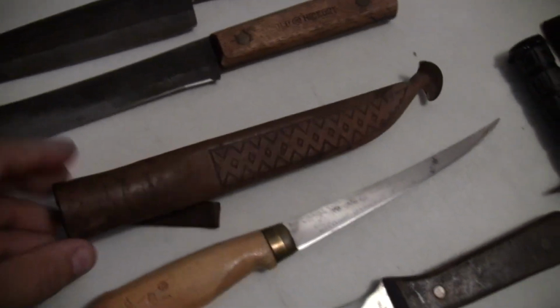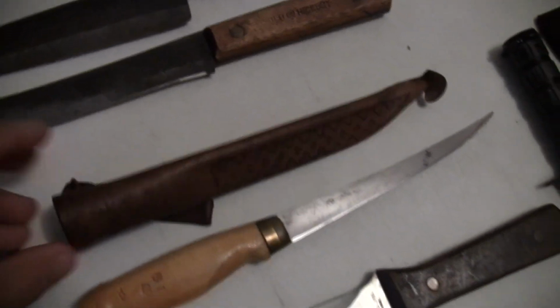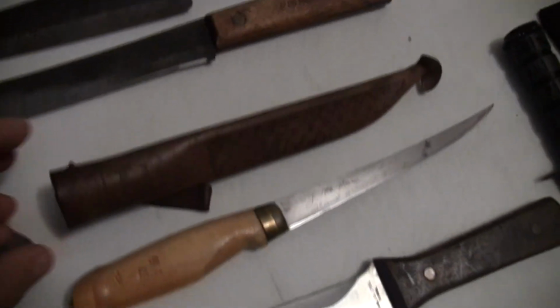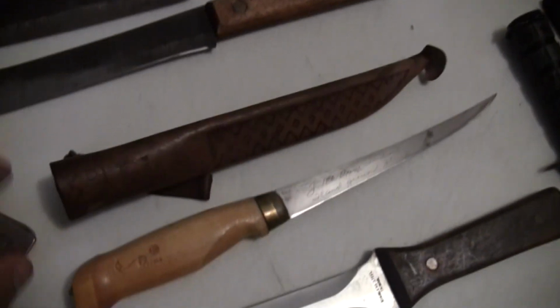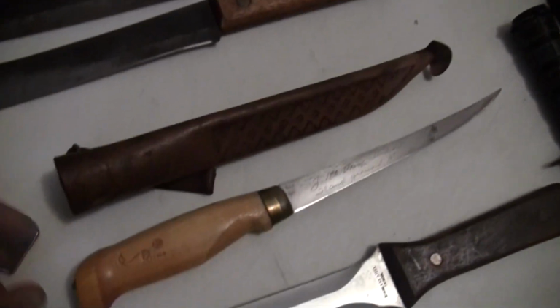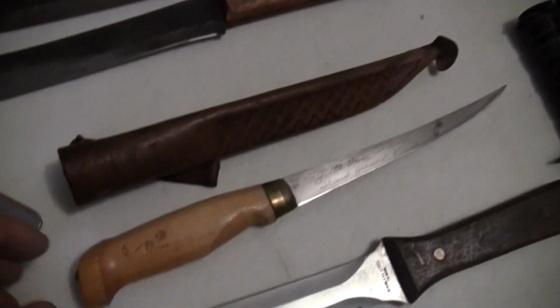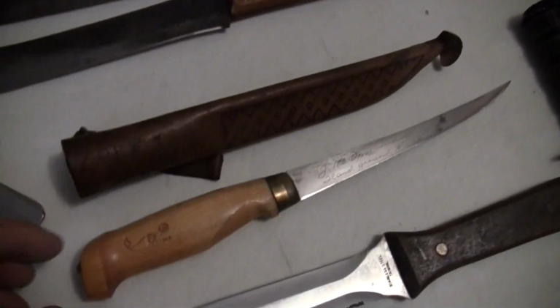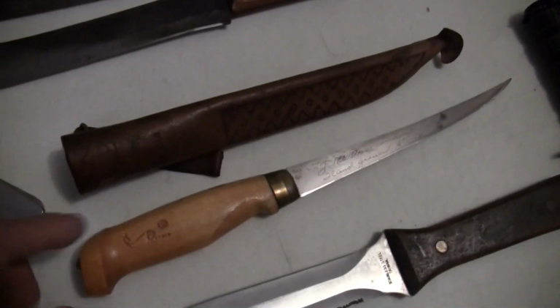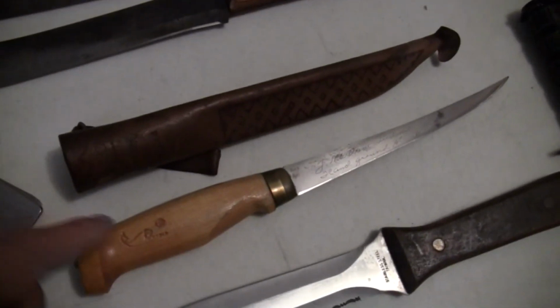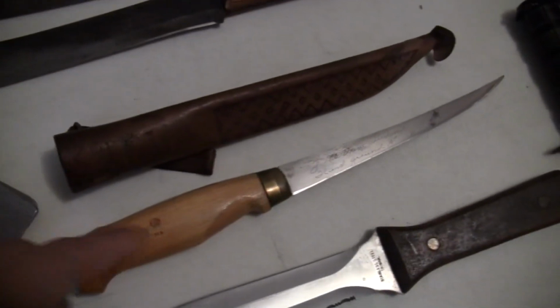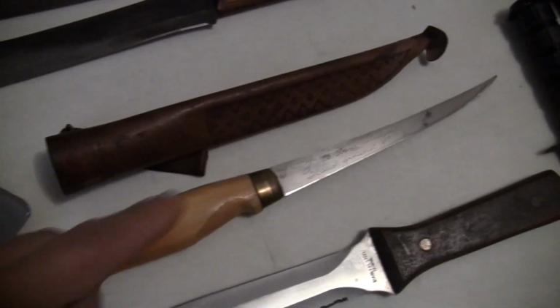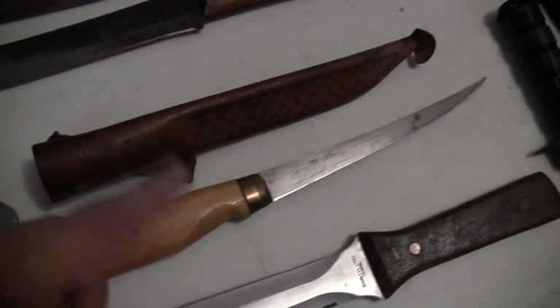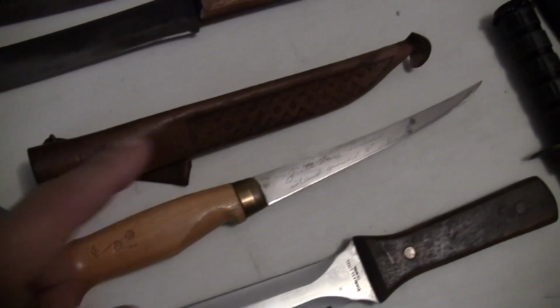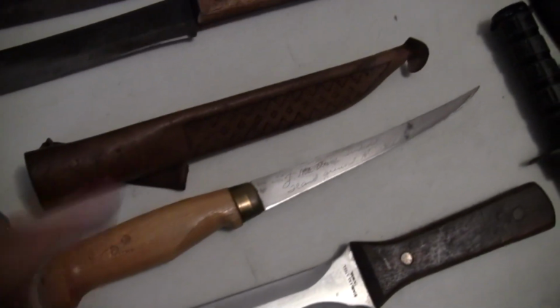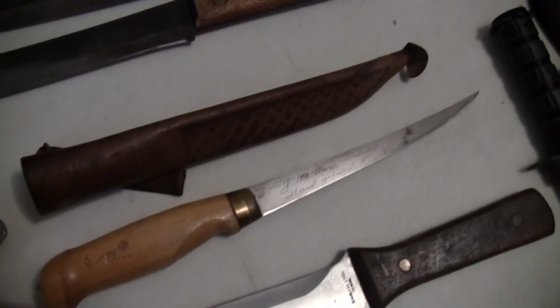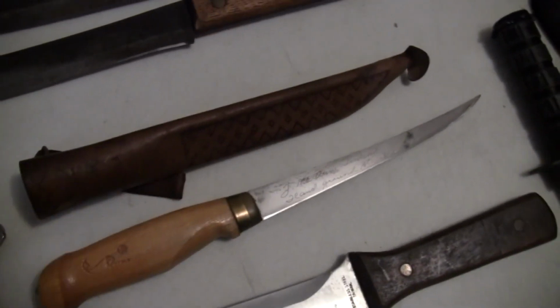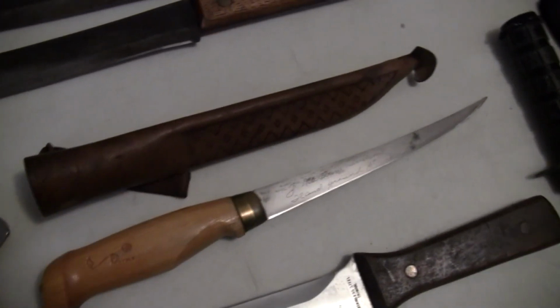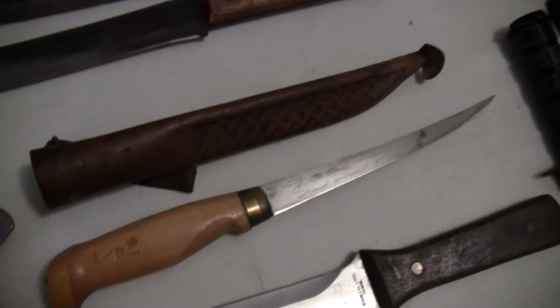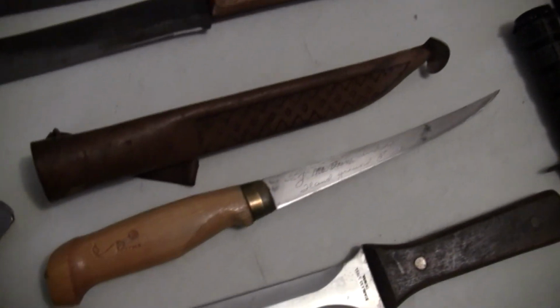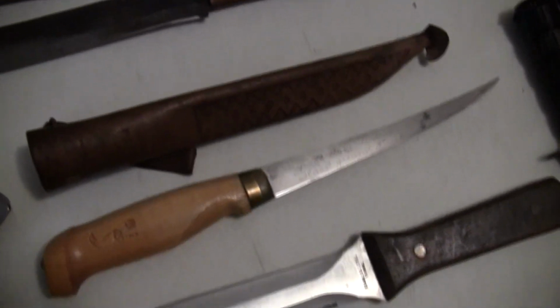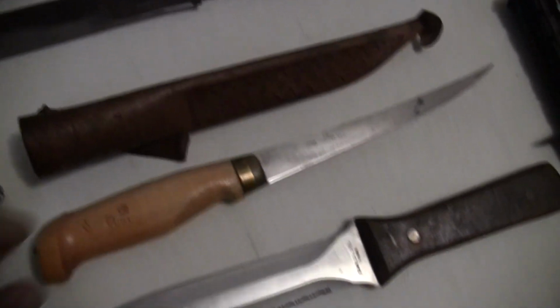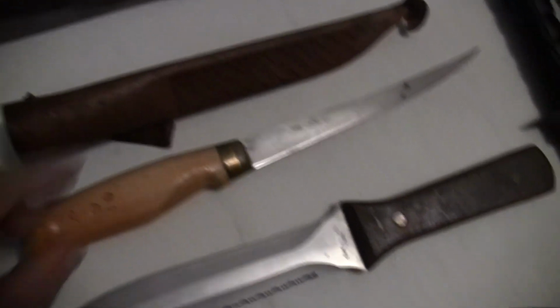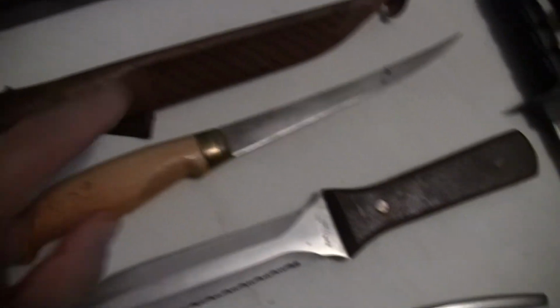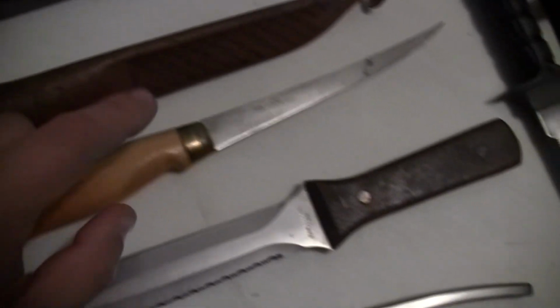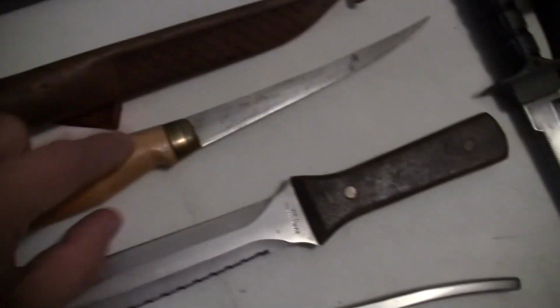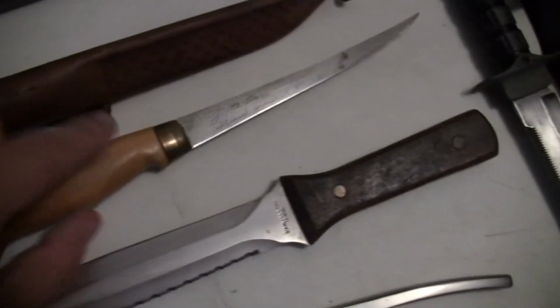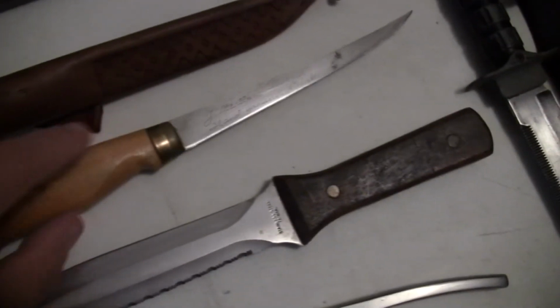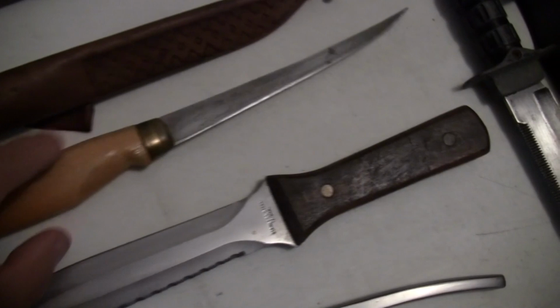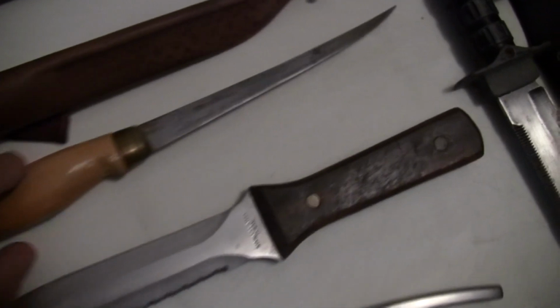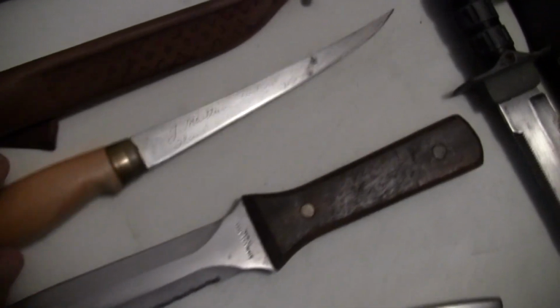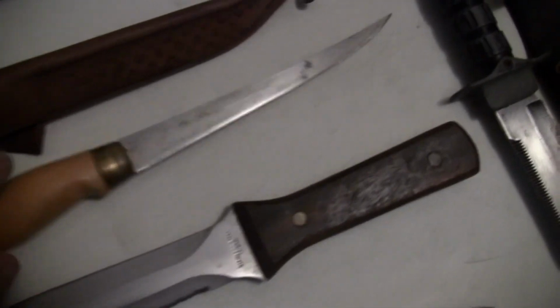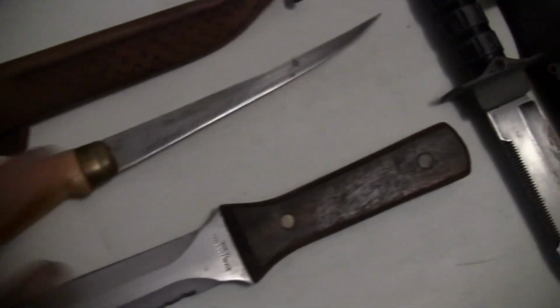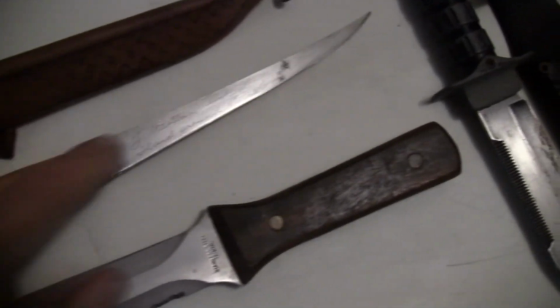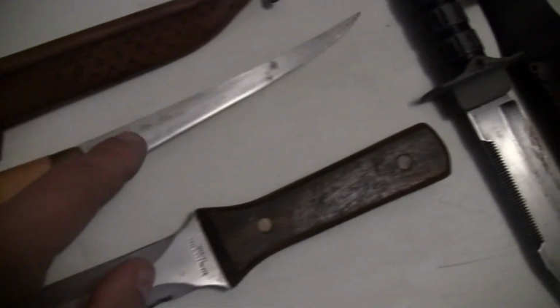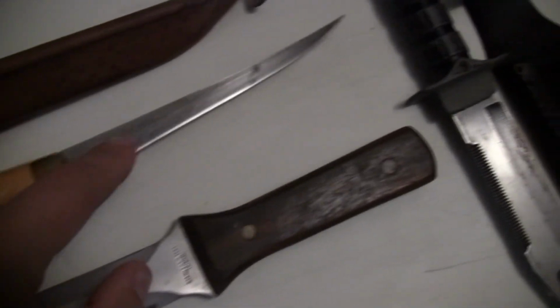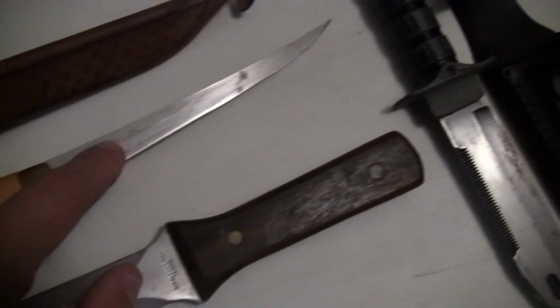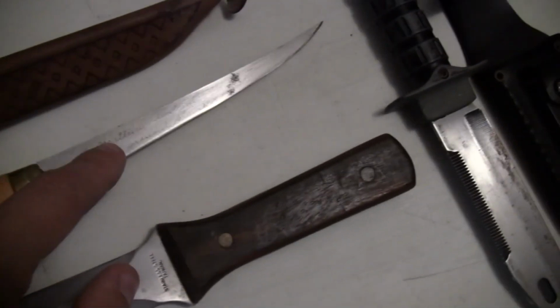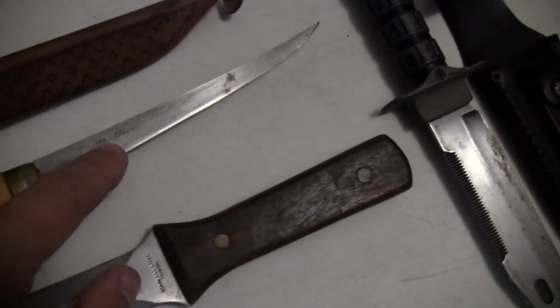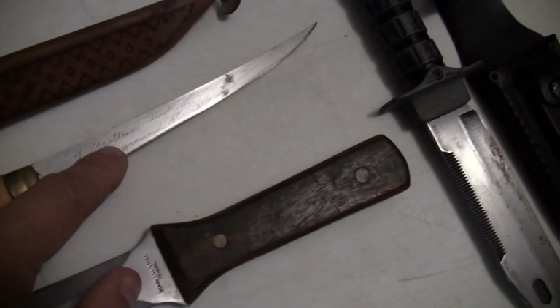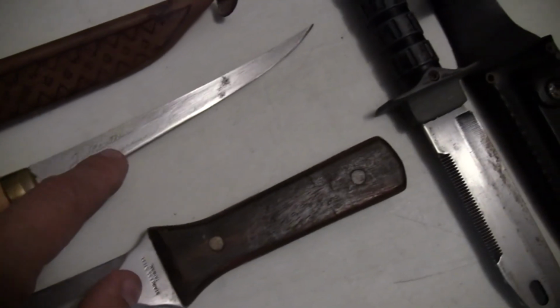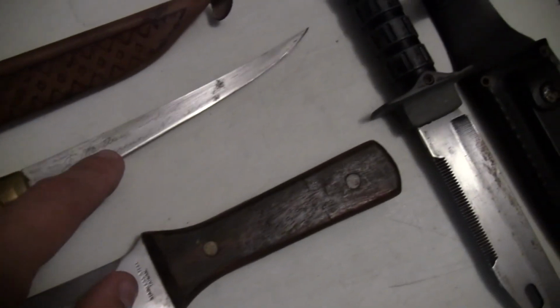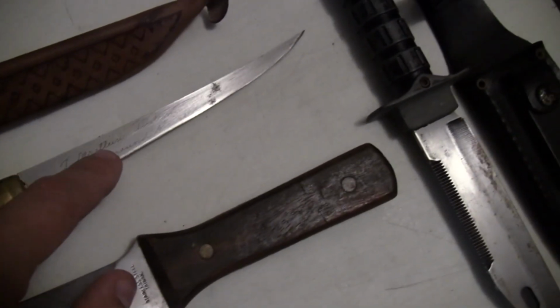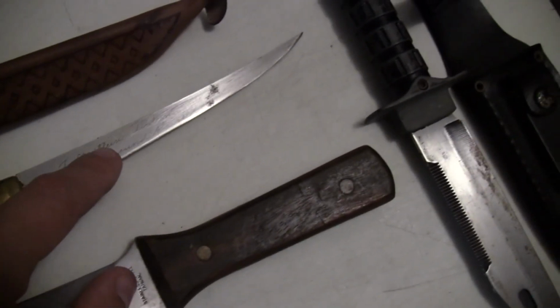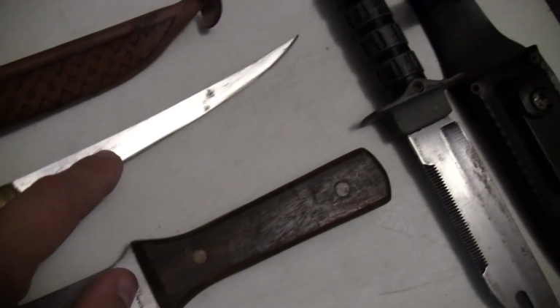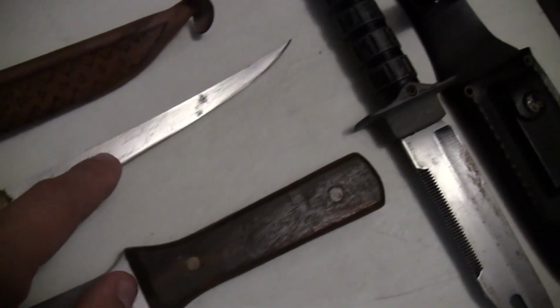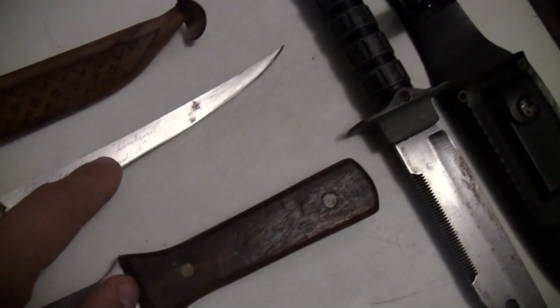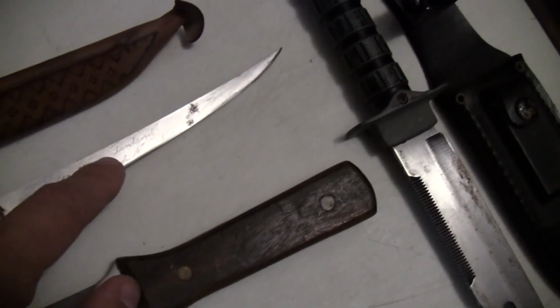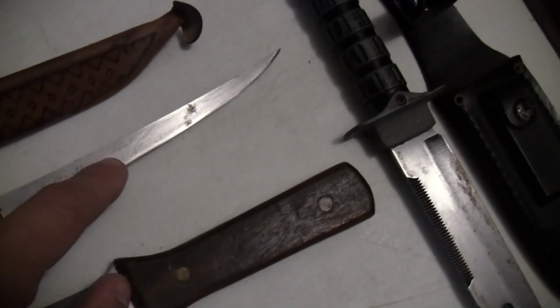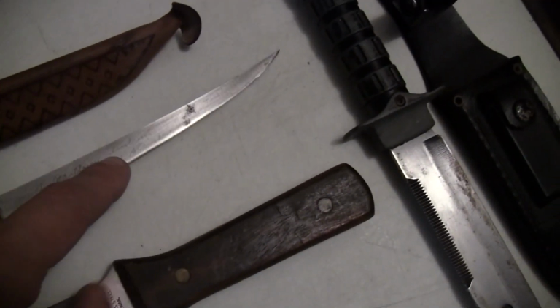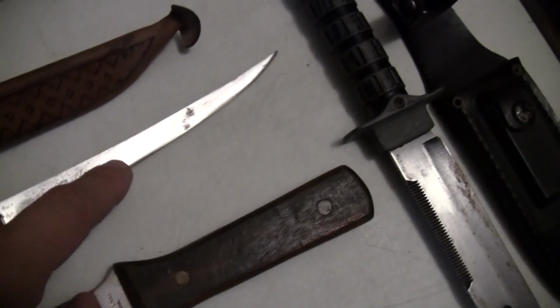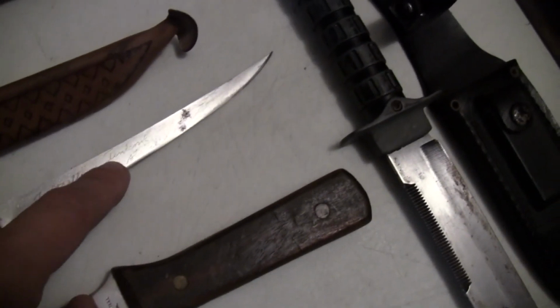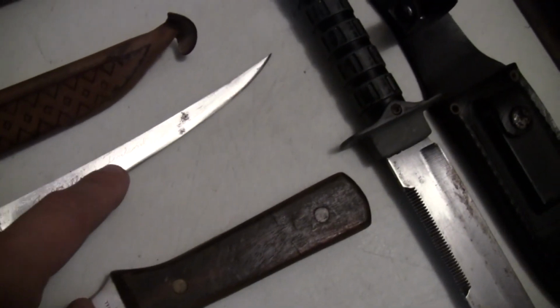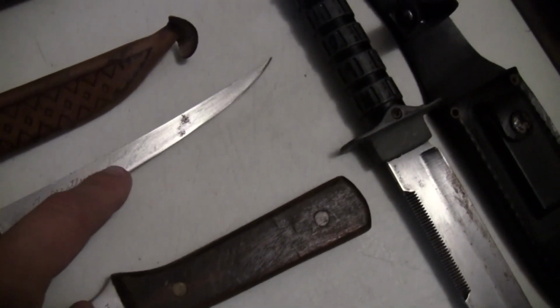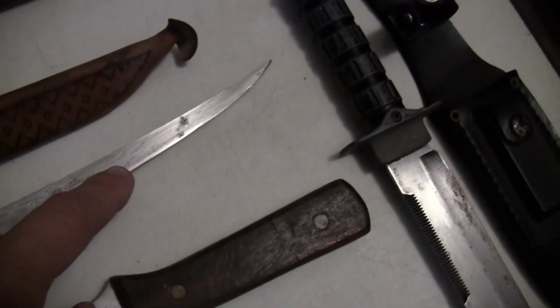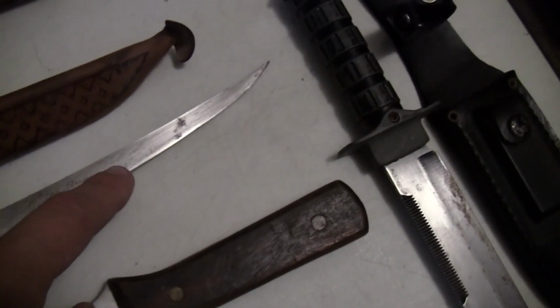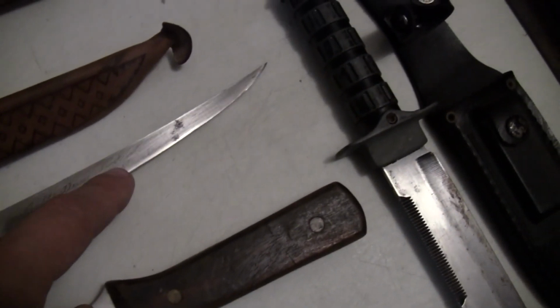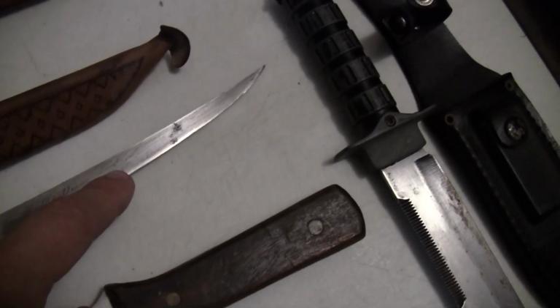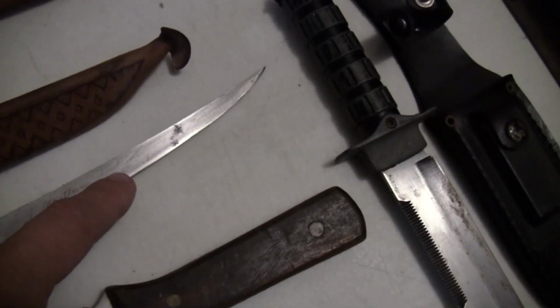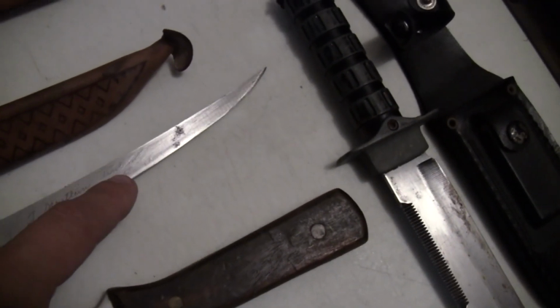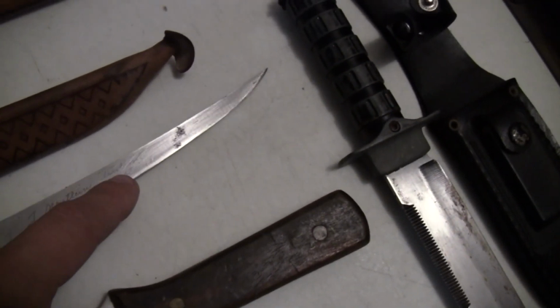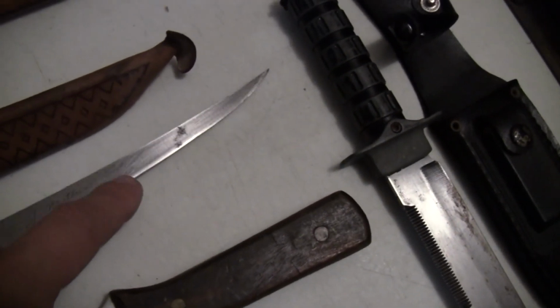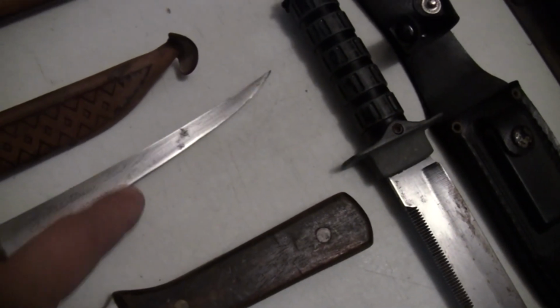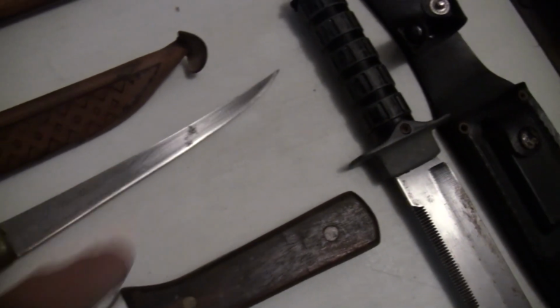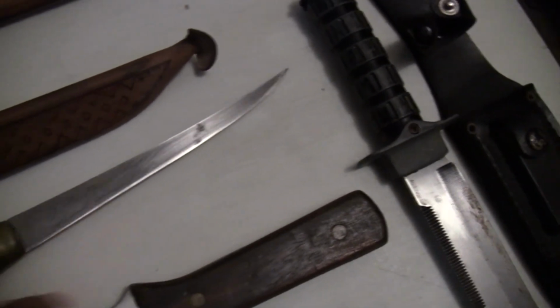A nice little fillet knife — J. Martini, Finland.